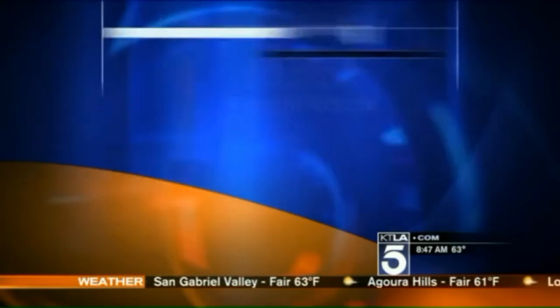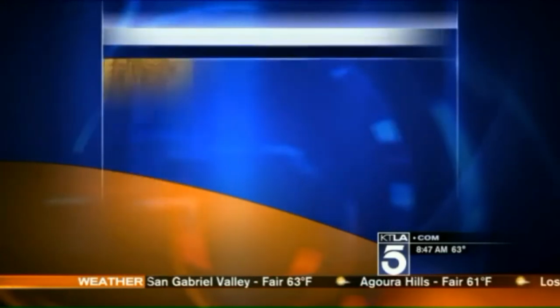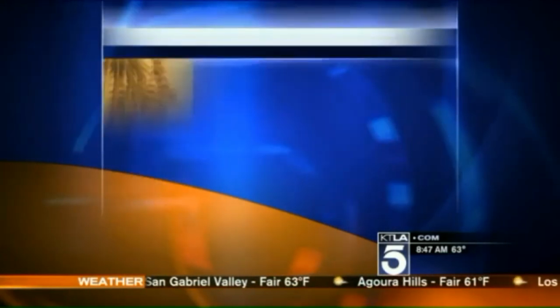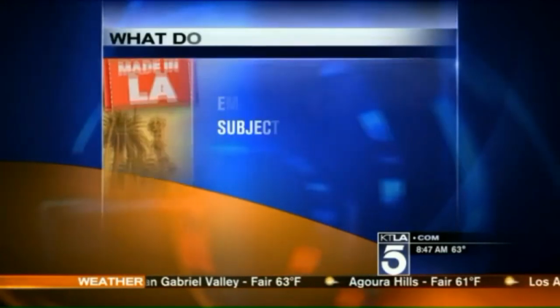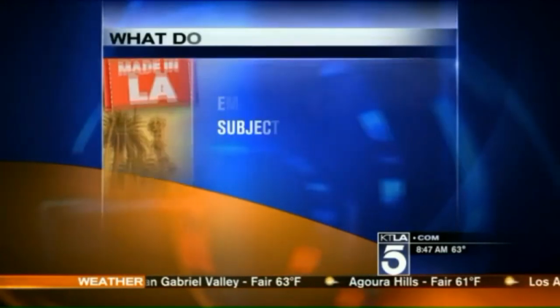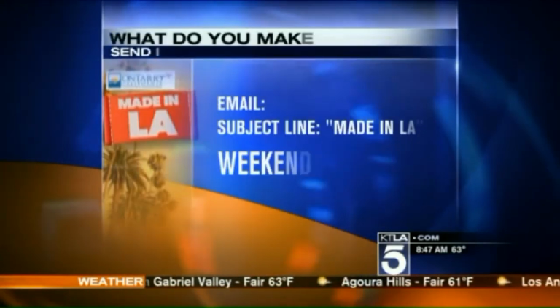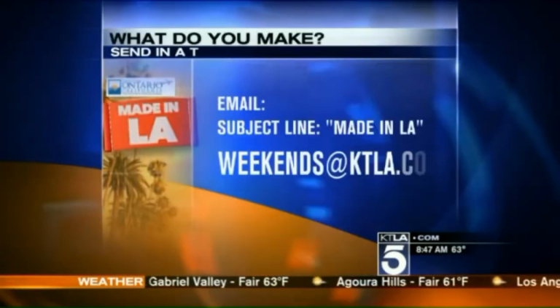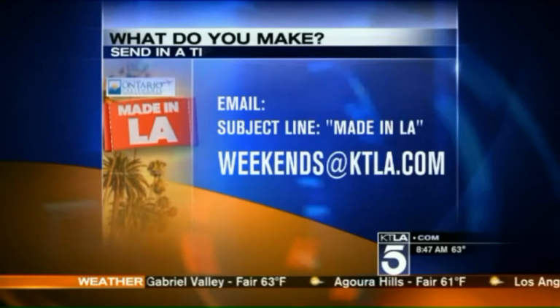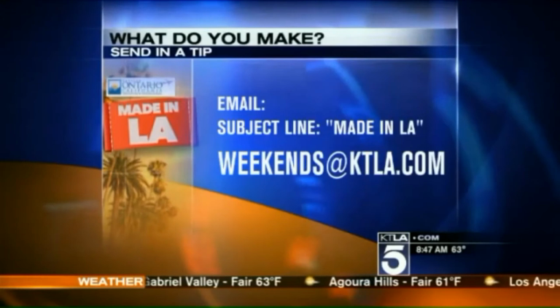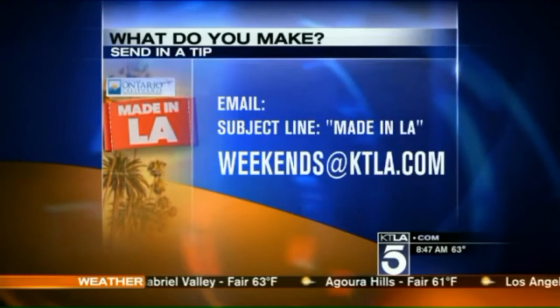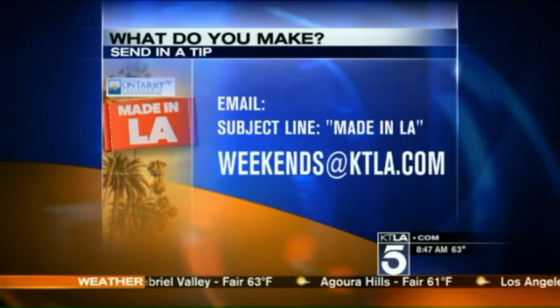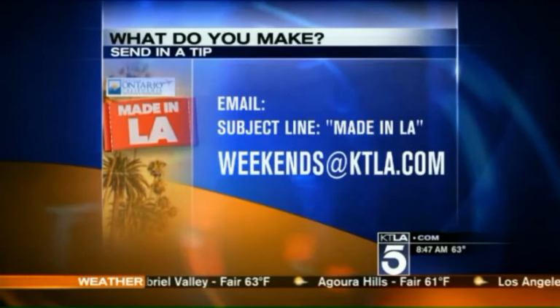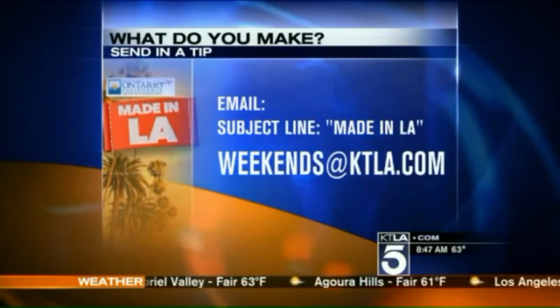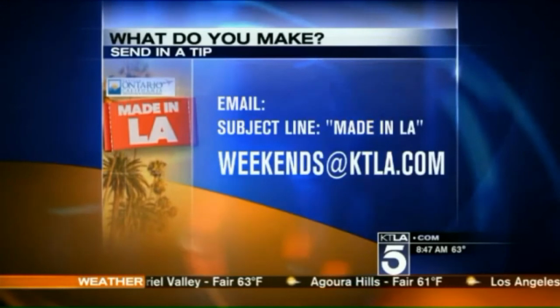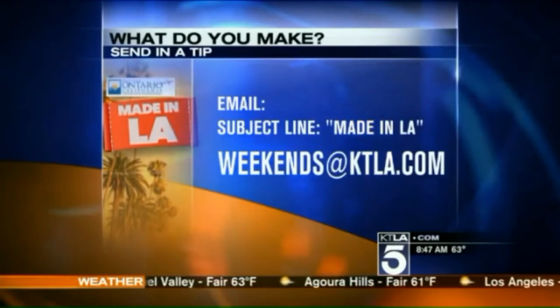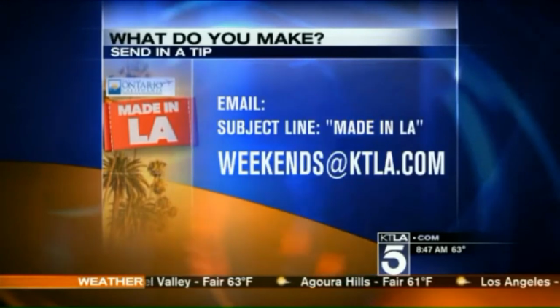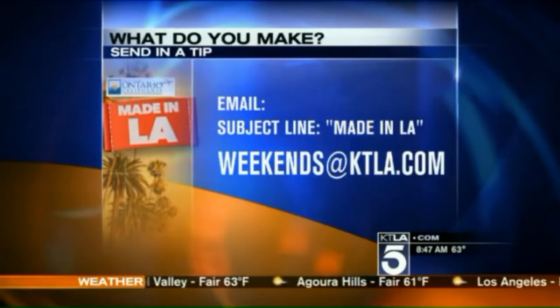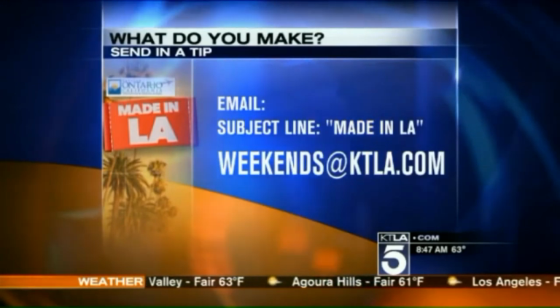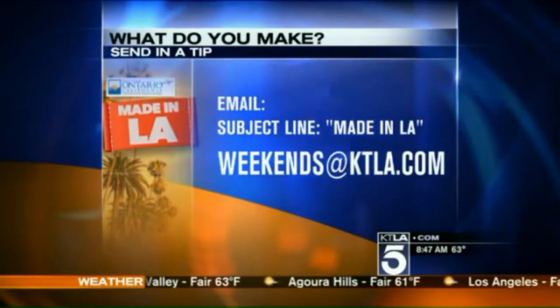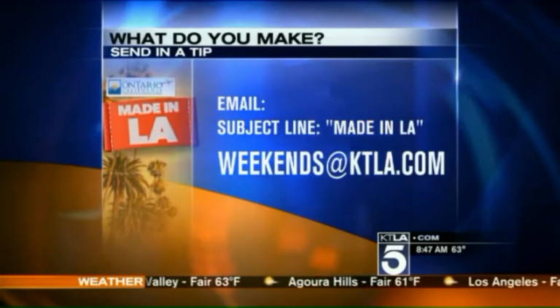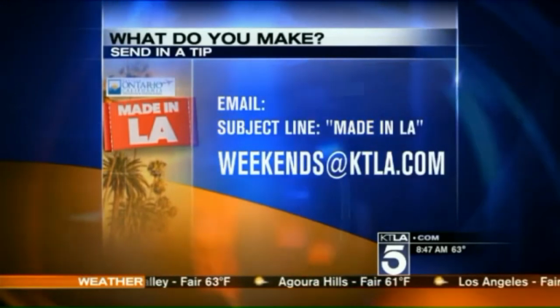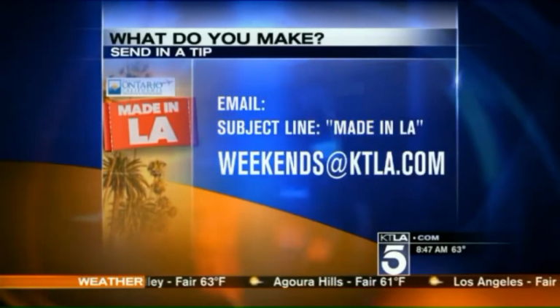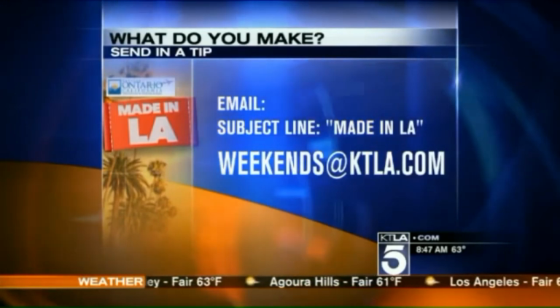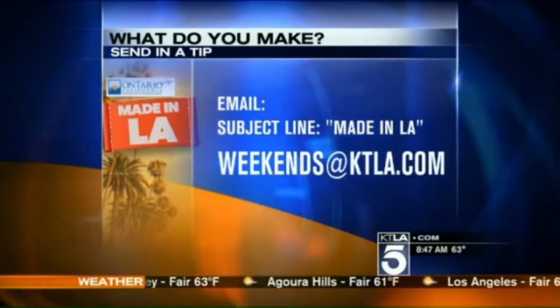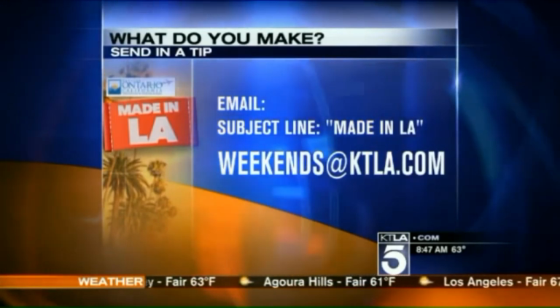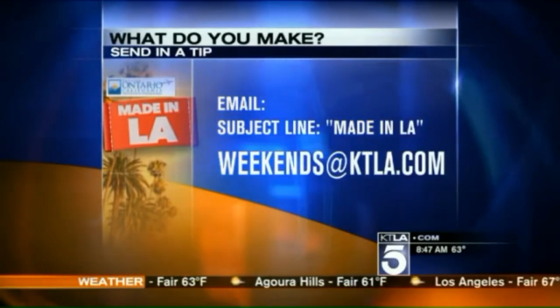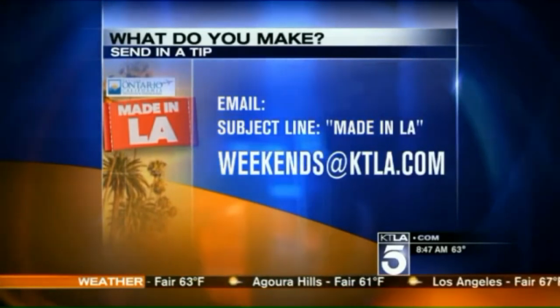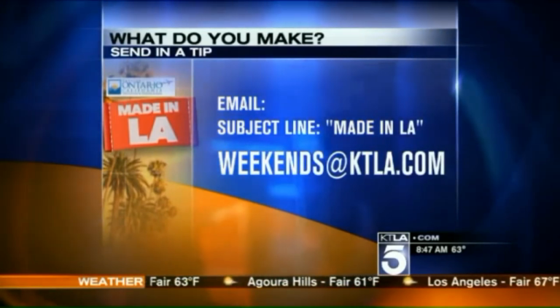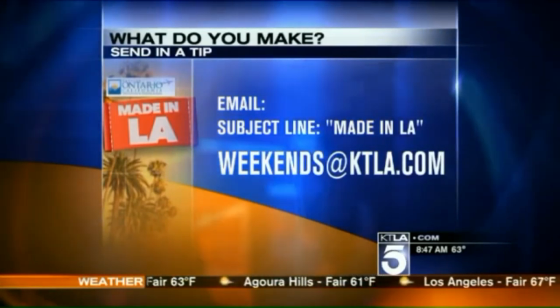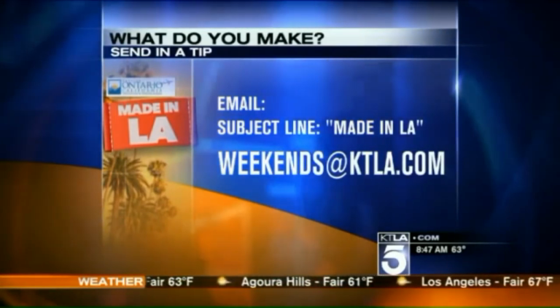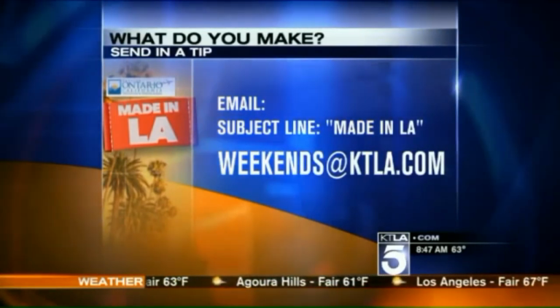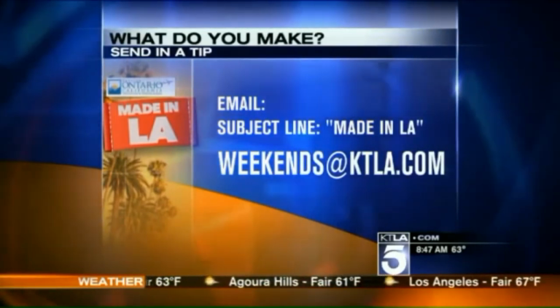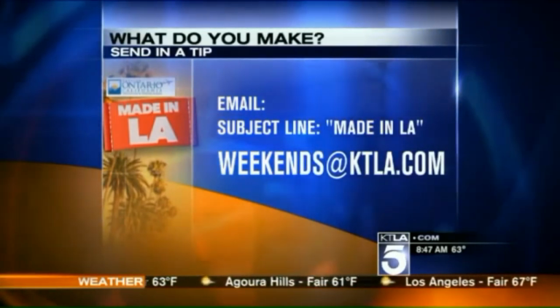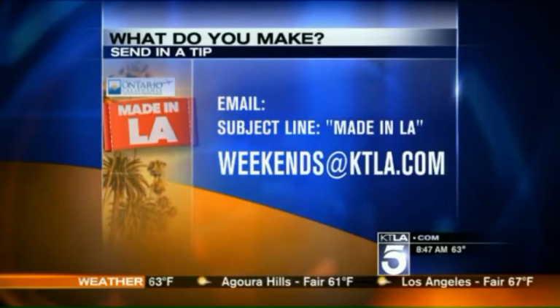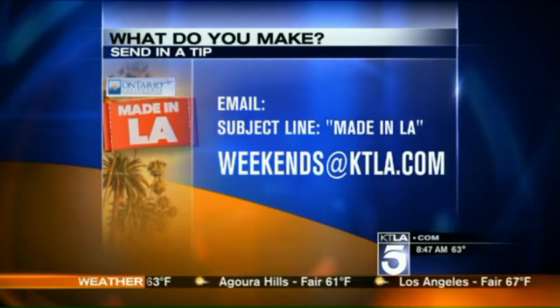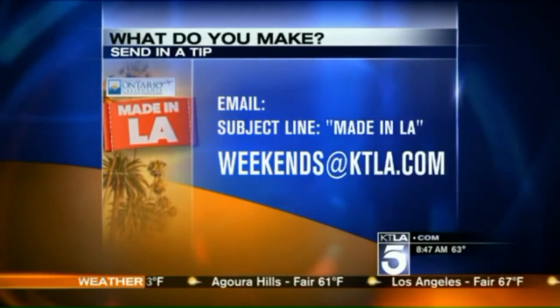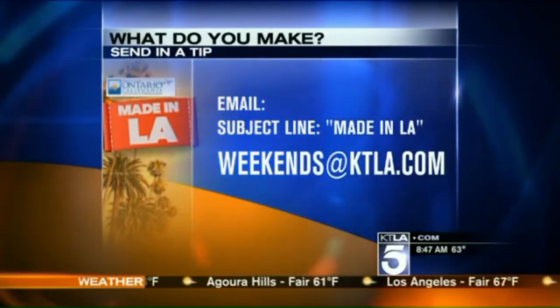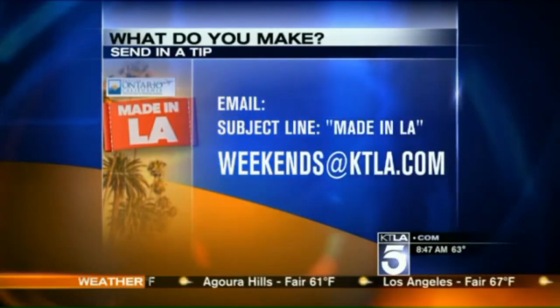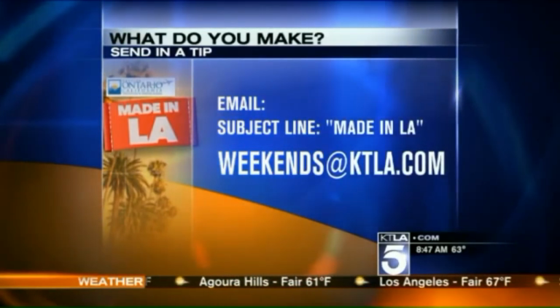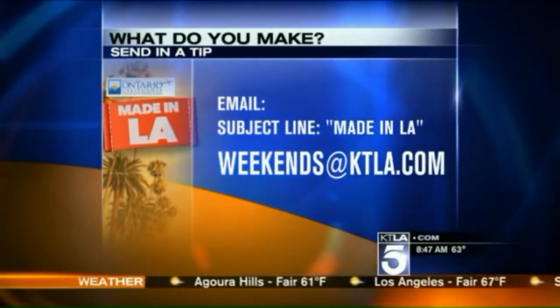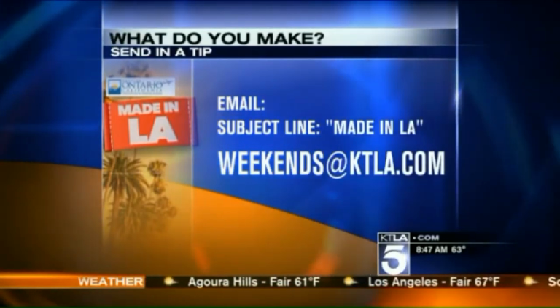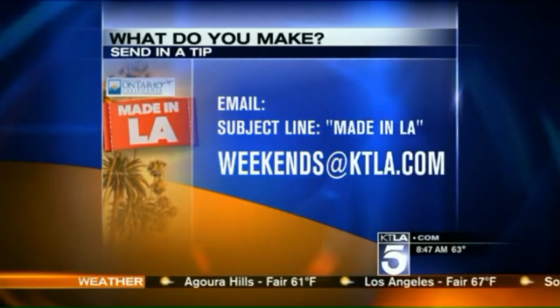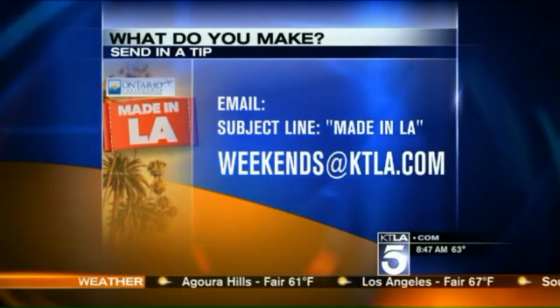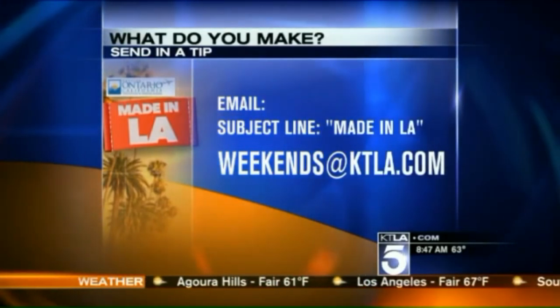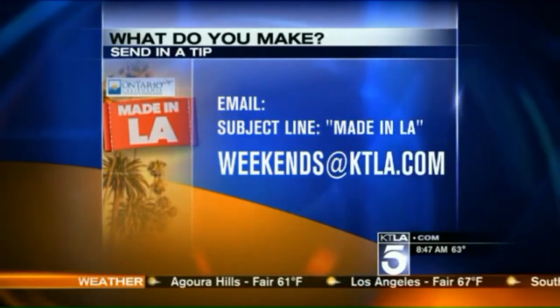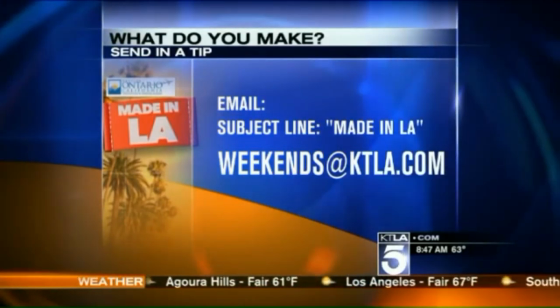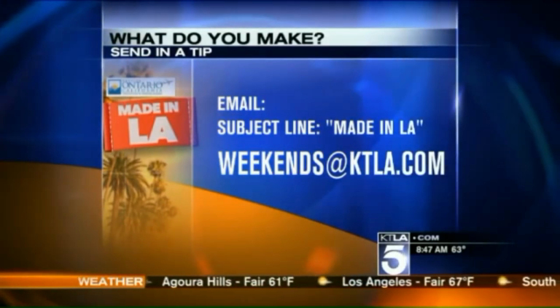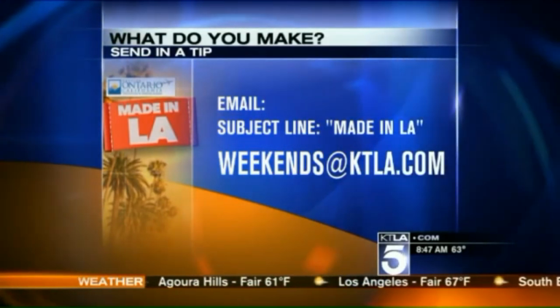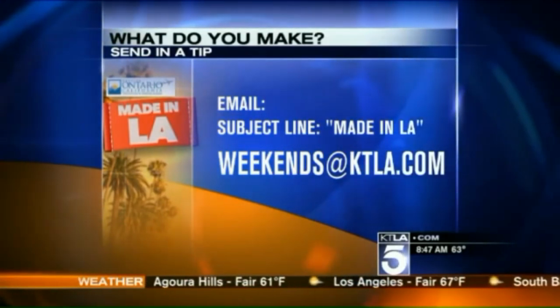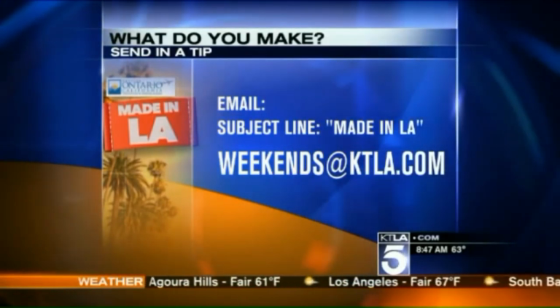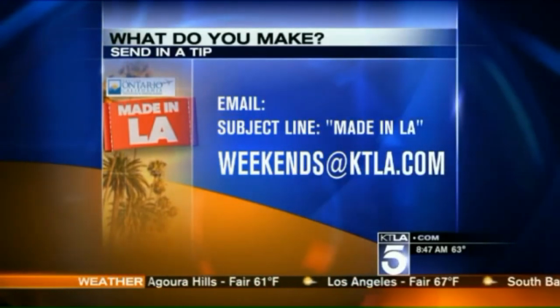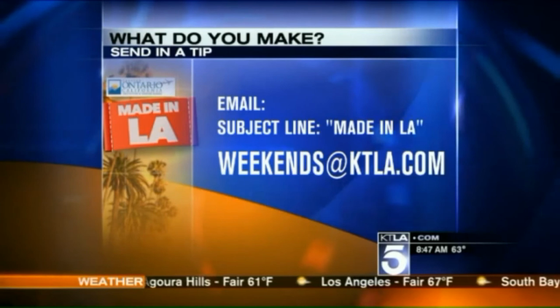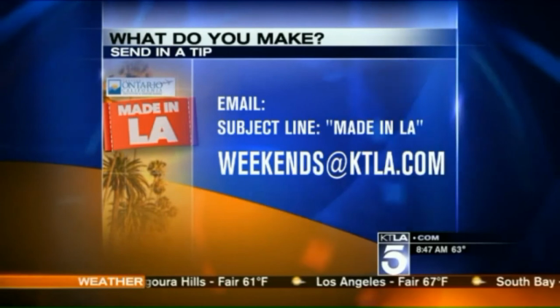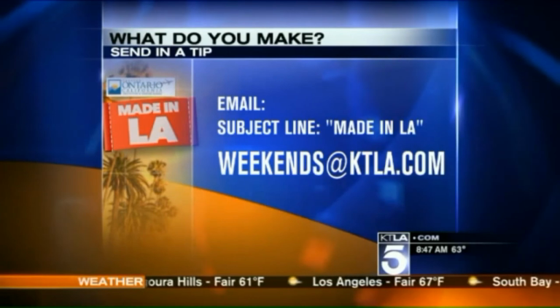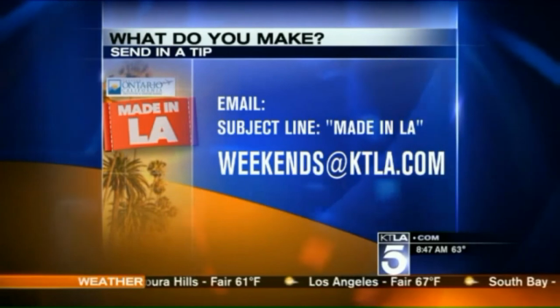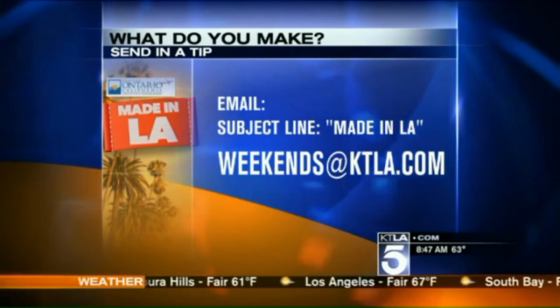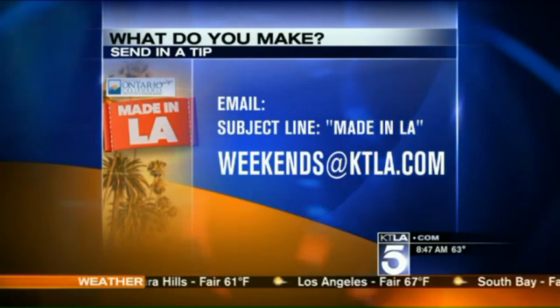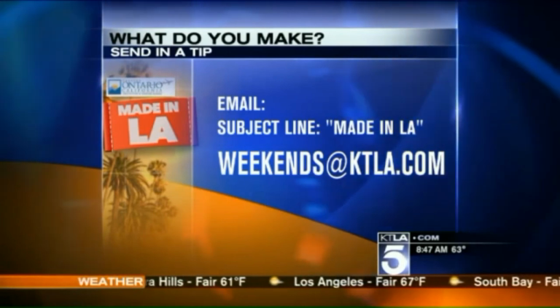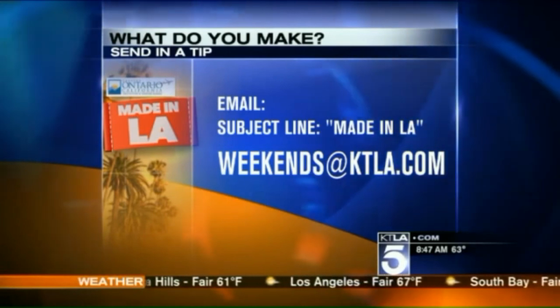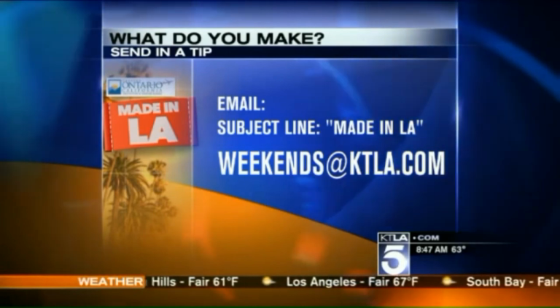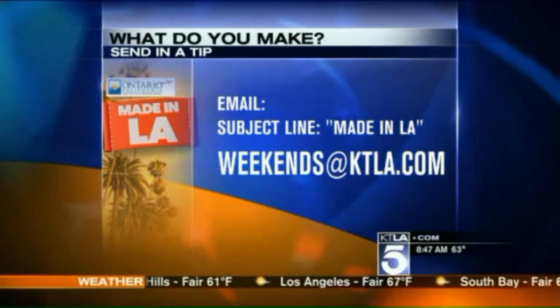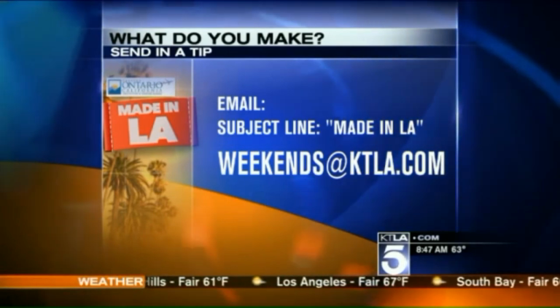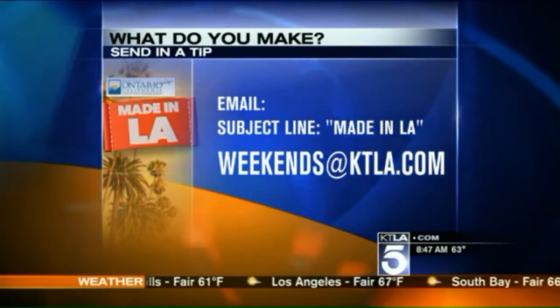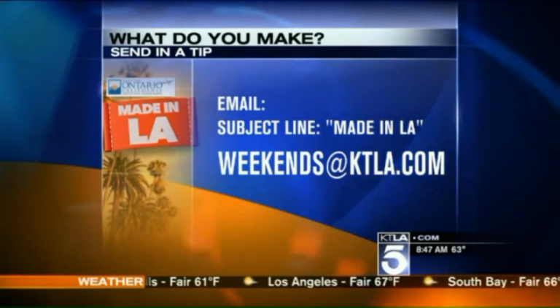What do you make here? Send in a tip — email weekends at ktla.com. Please put 'Made in L.A.' in the subject line. I would love to visit your factory.